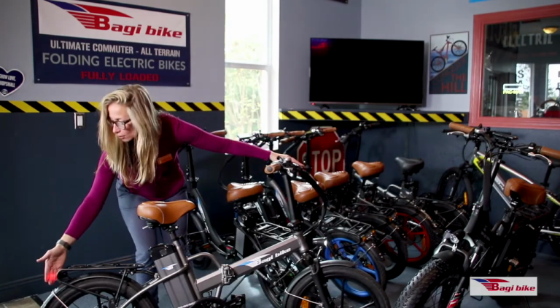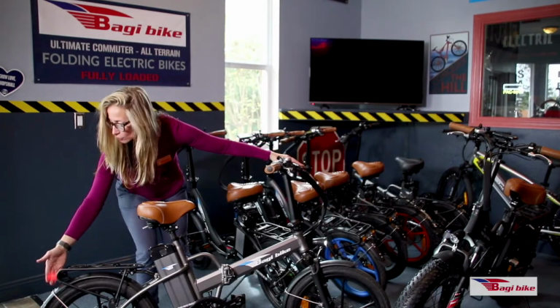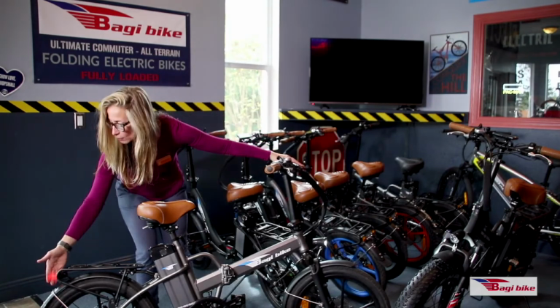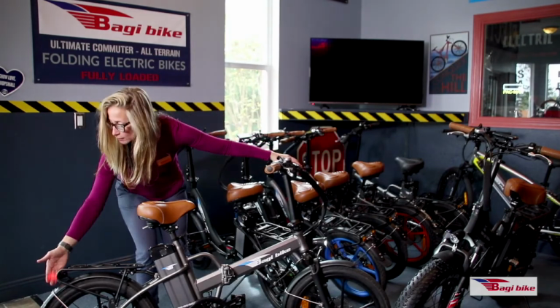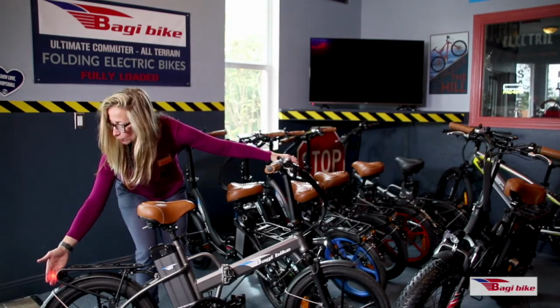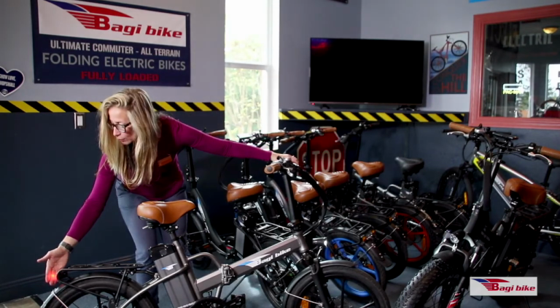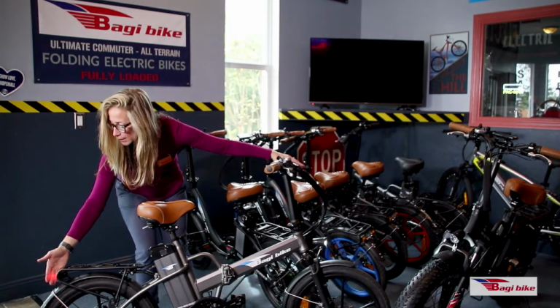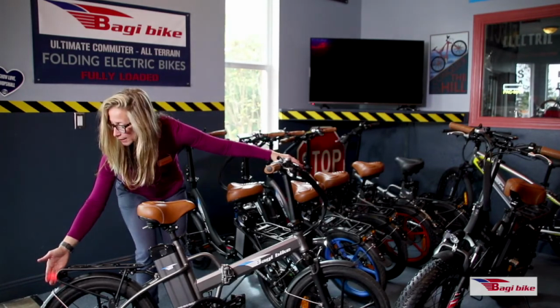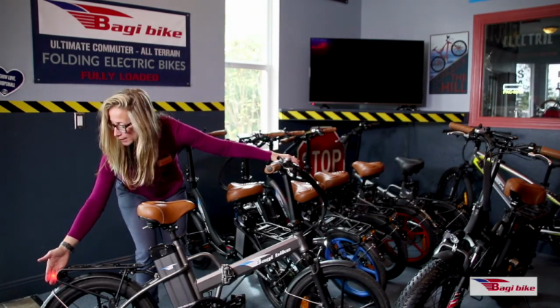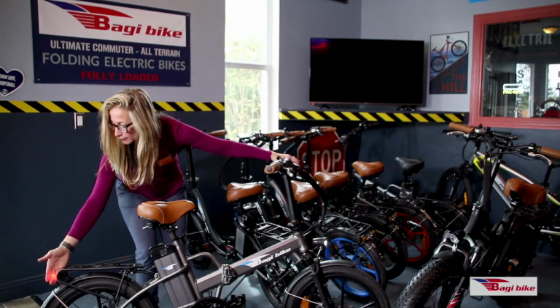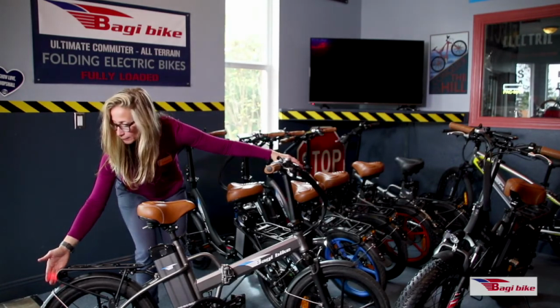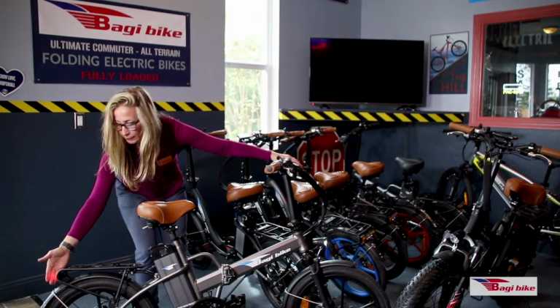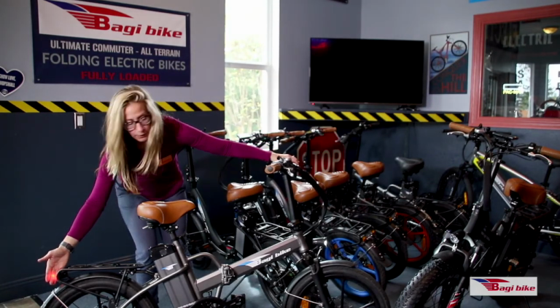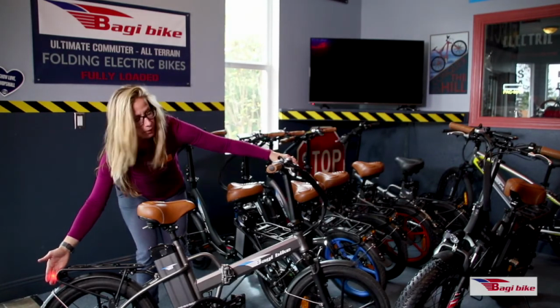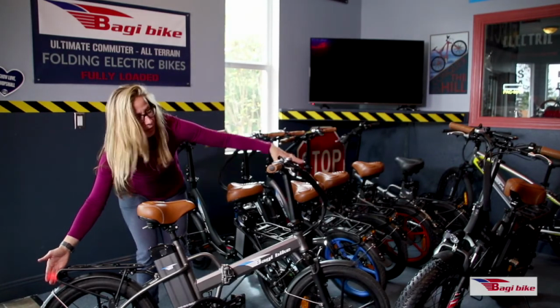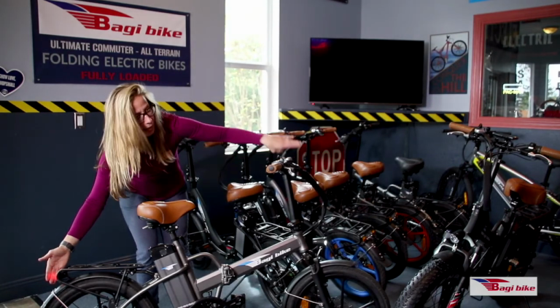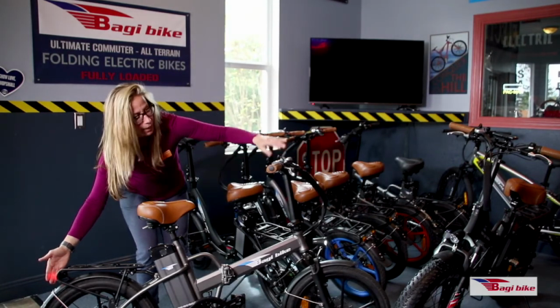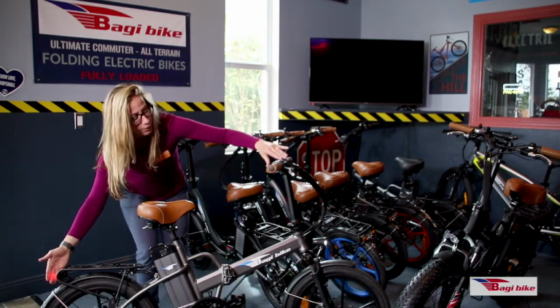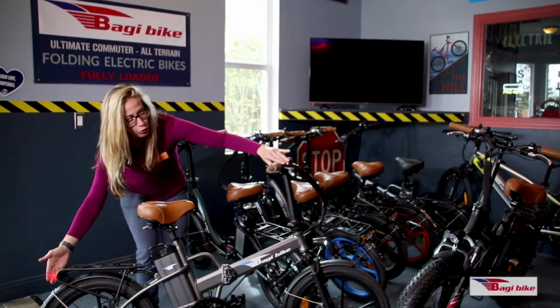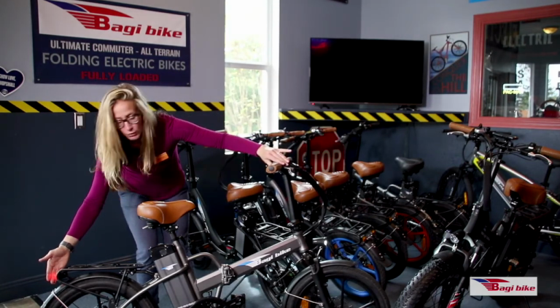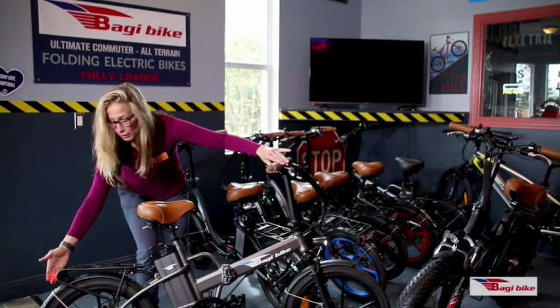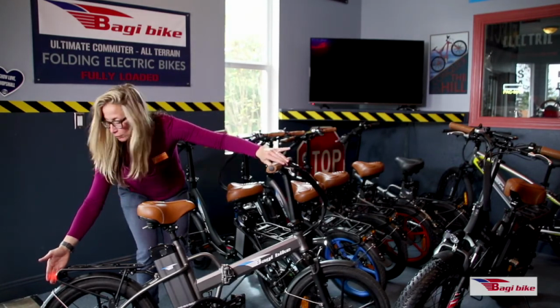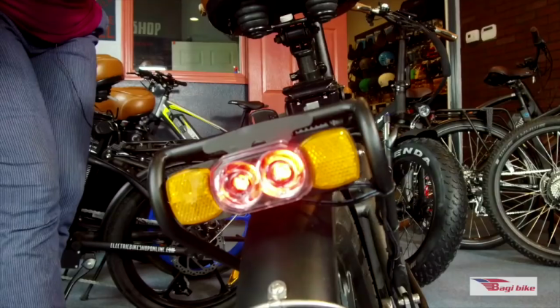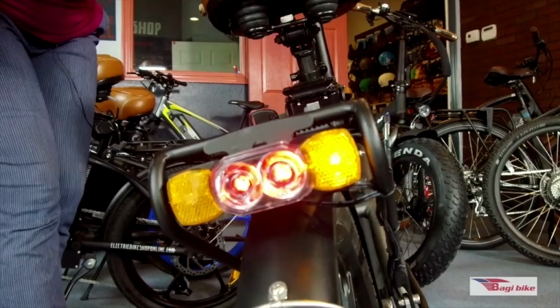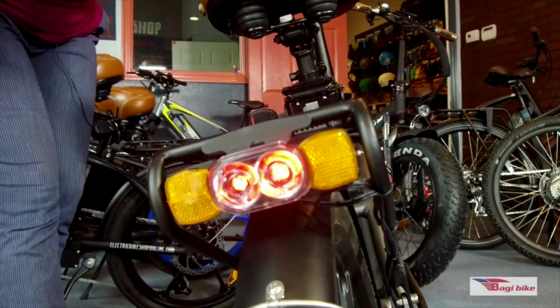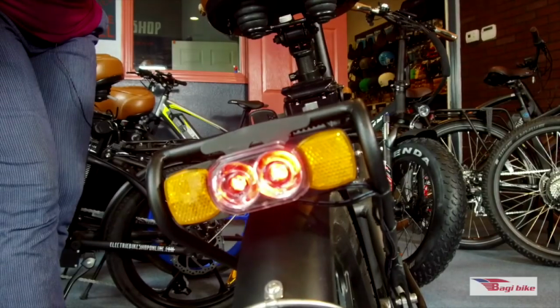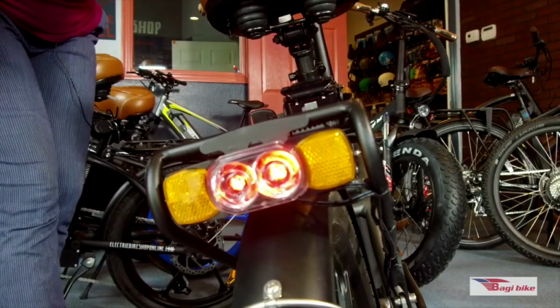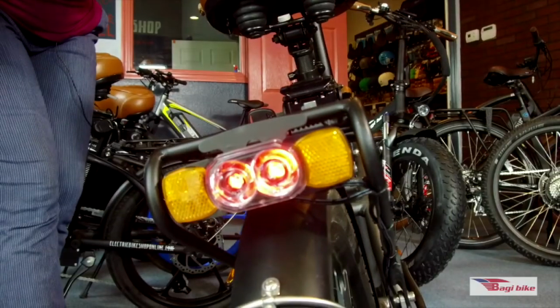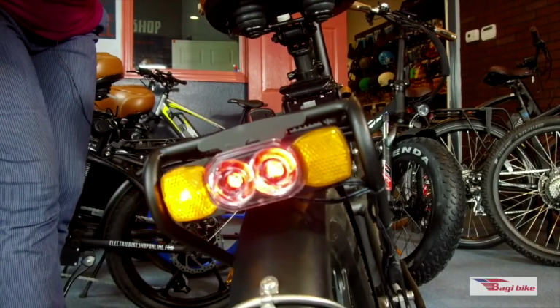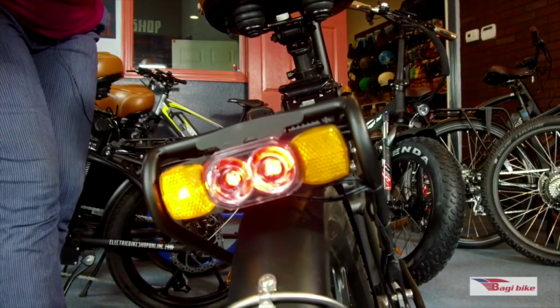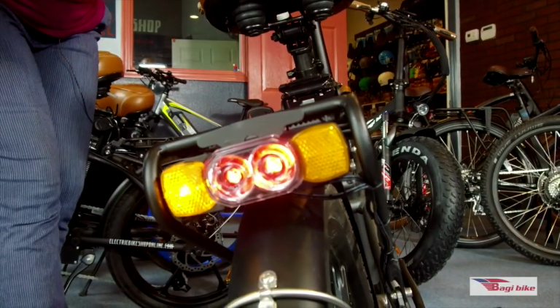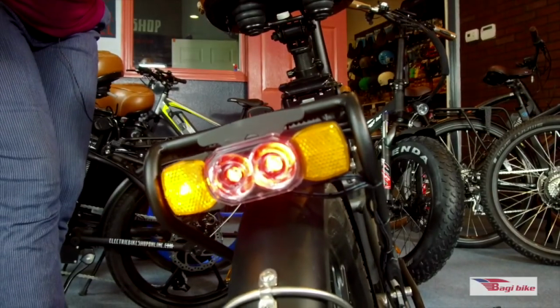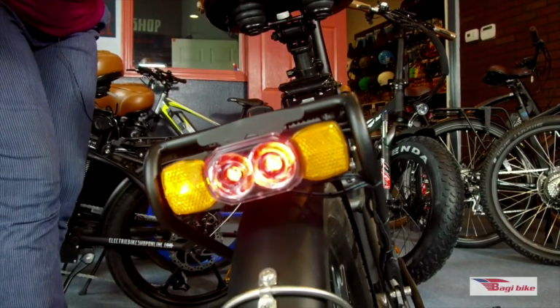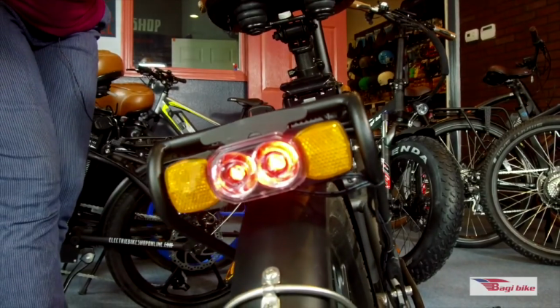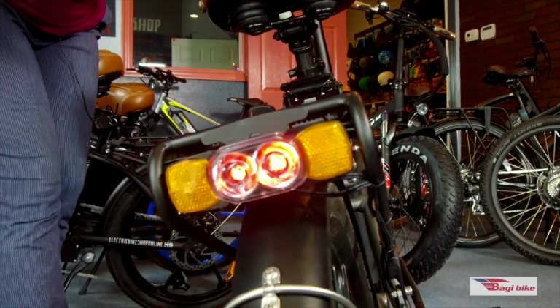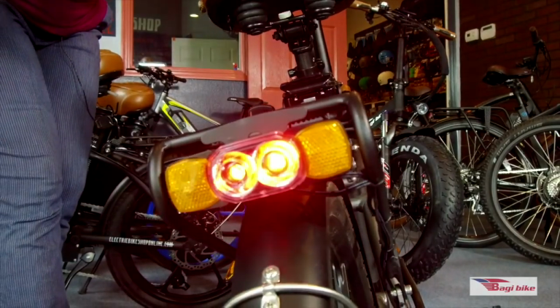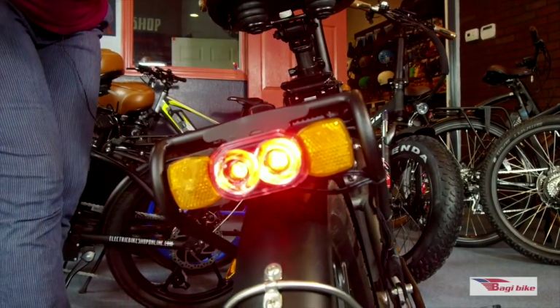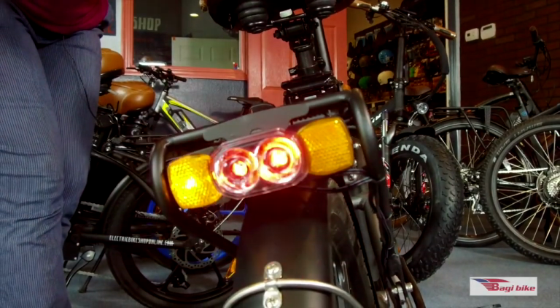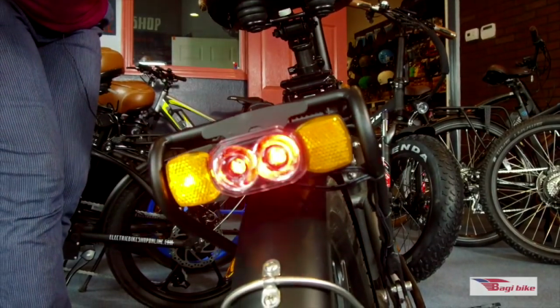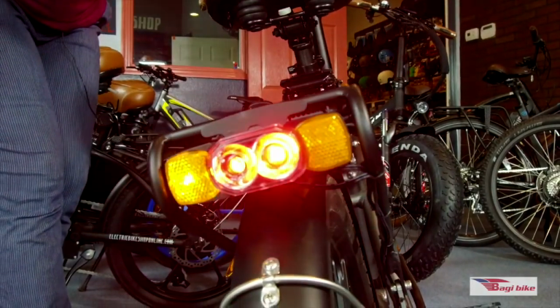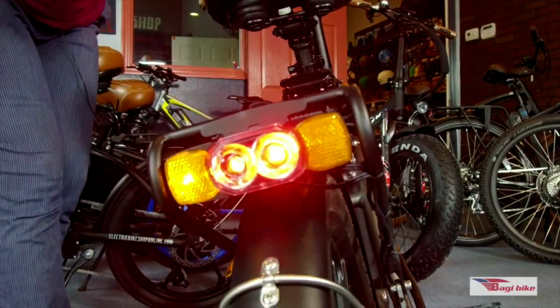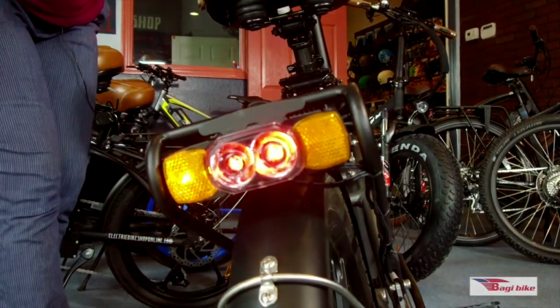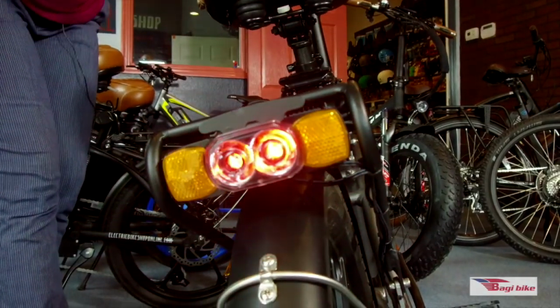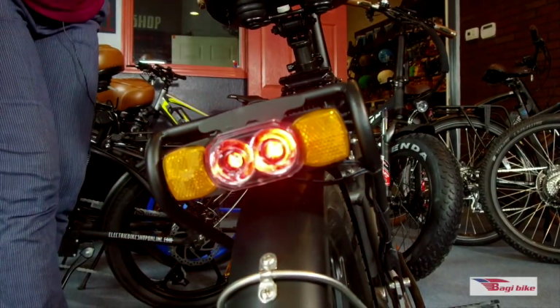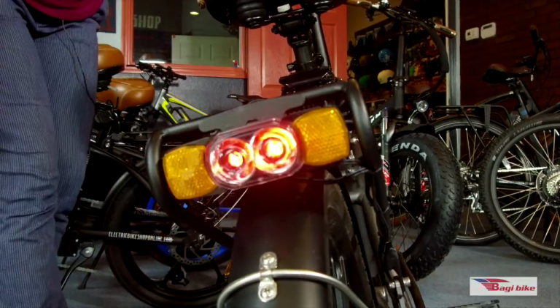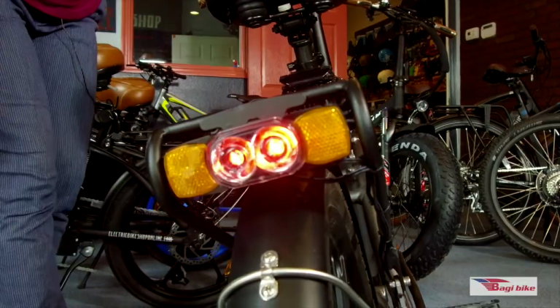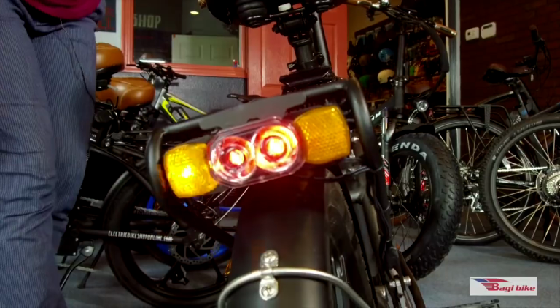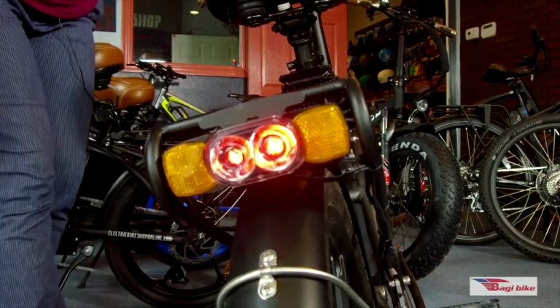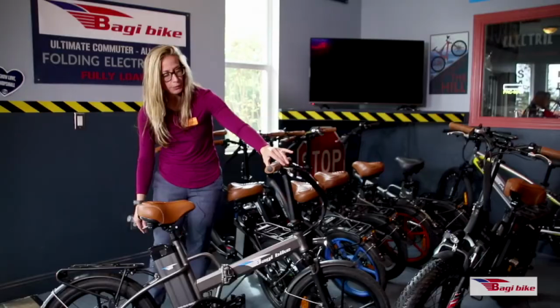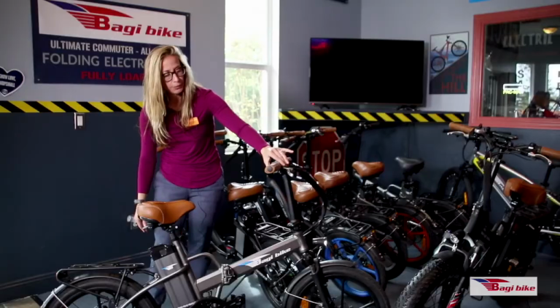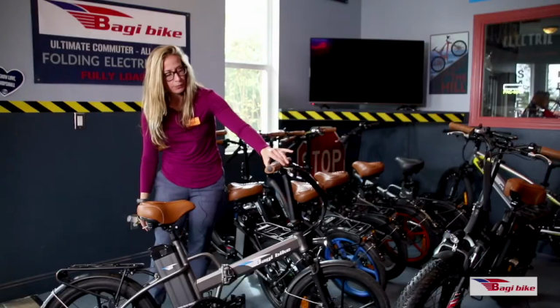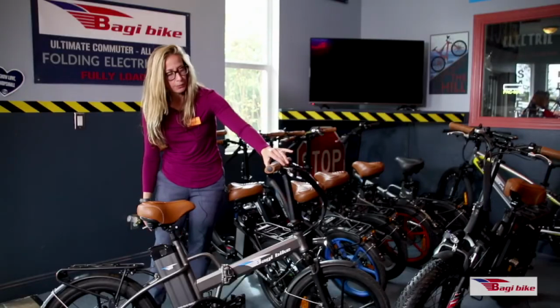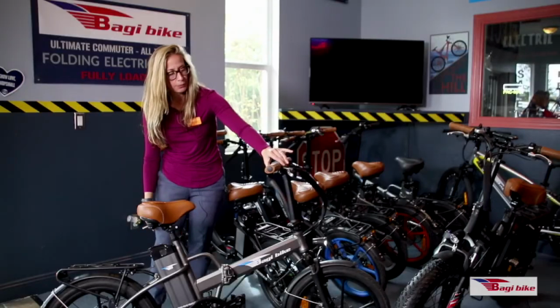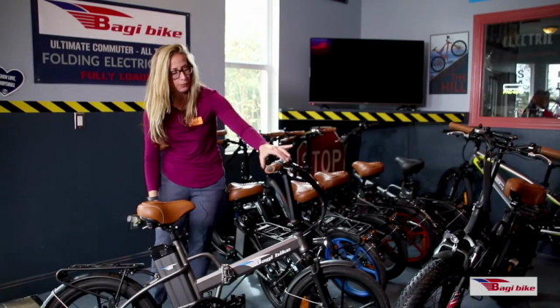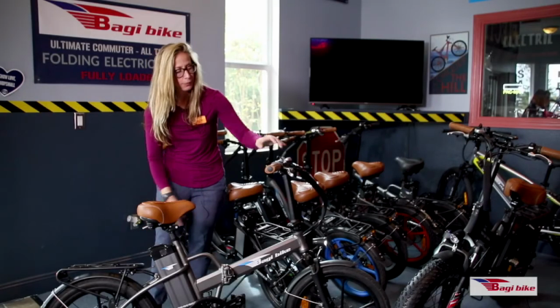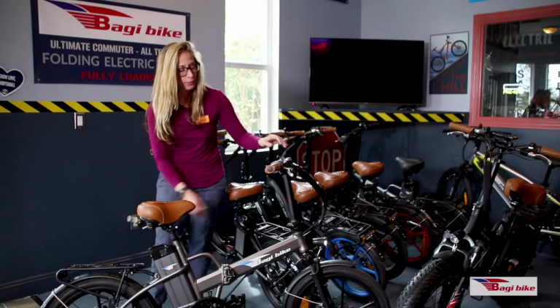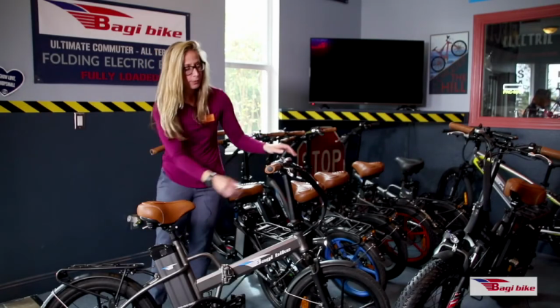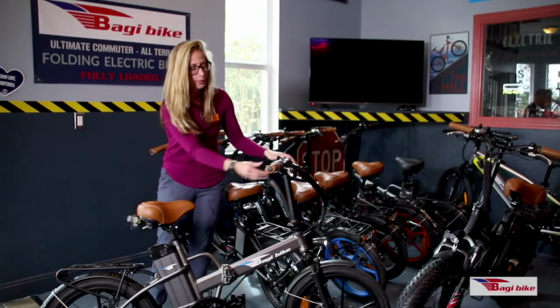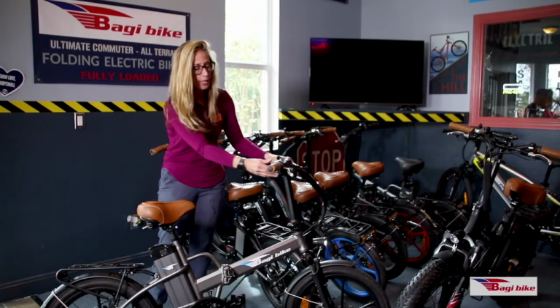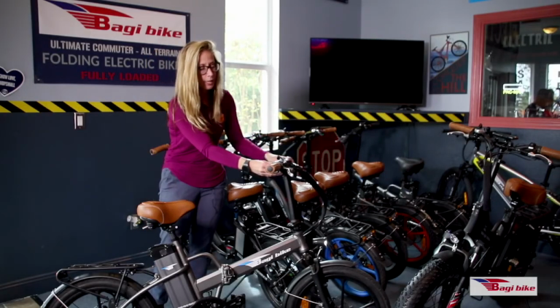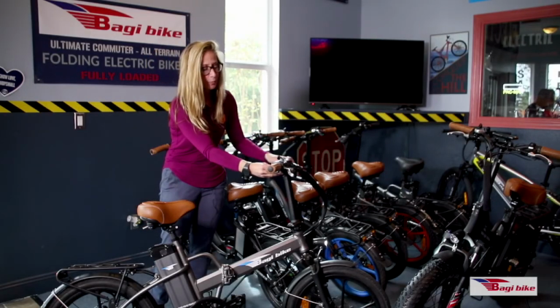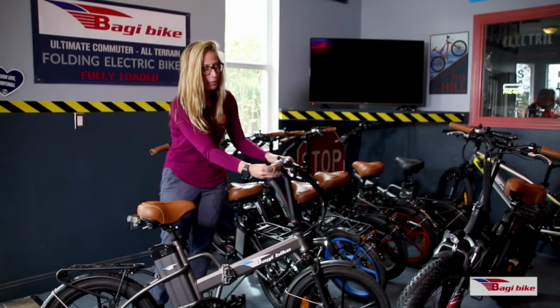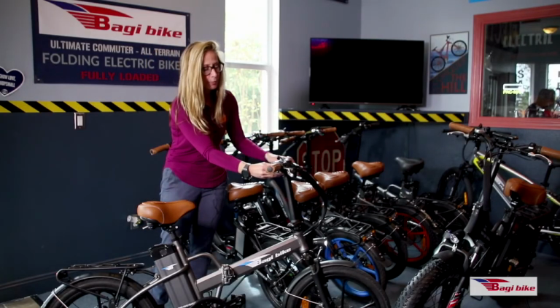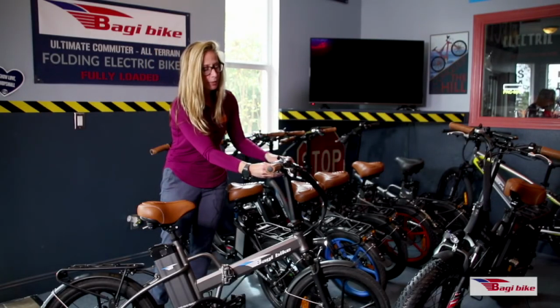It also has a brake light and turn signals, which nobody else really has. It's got the electric horn and a ping bell.